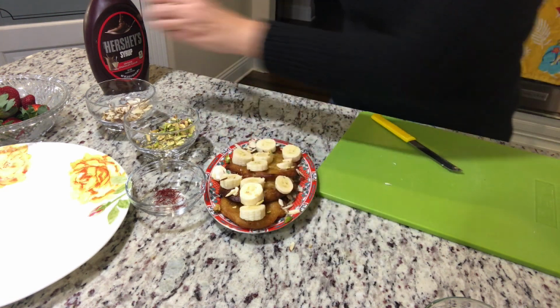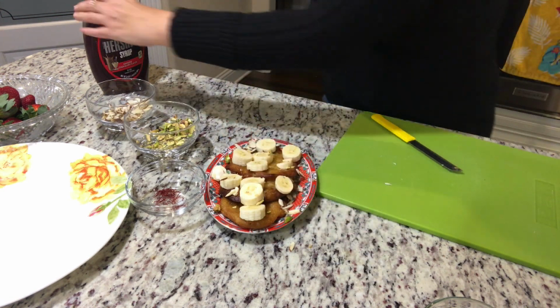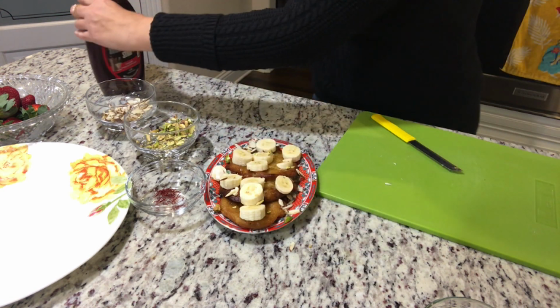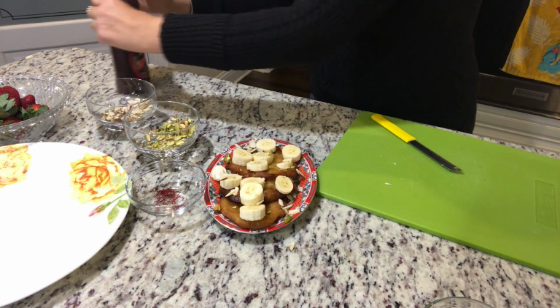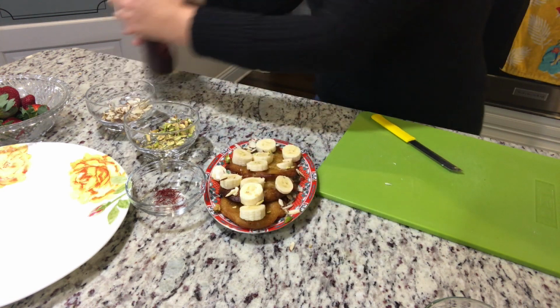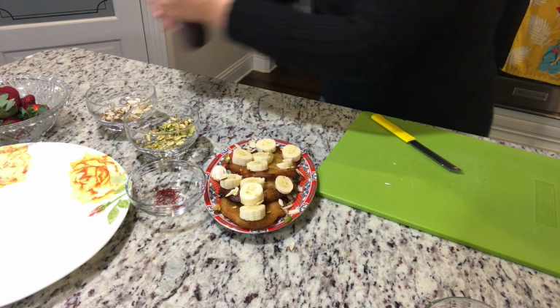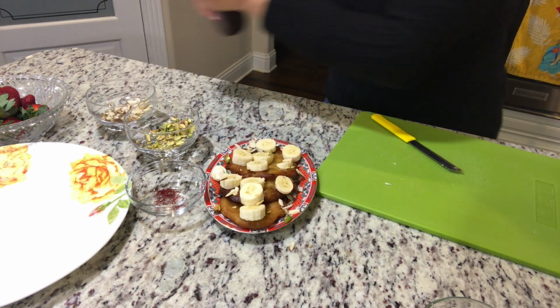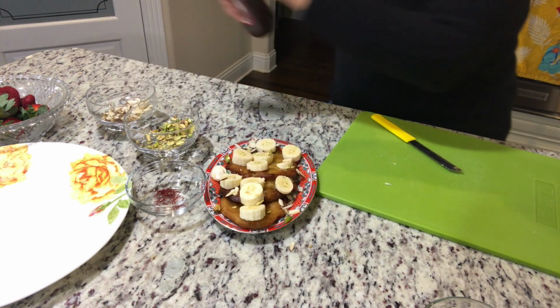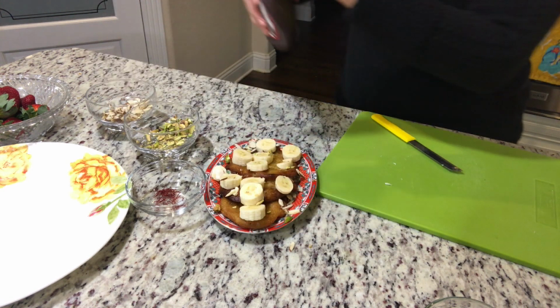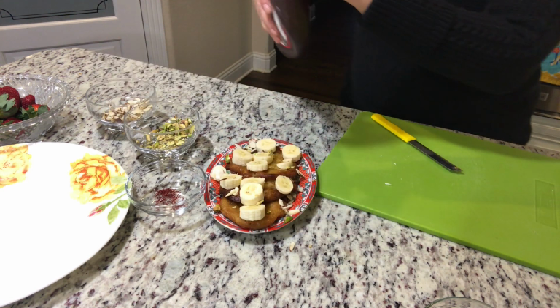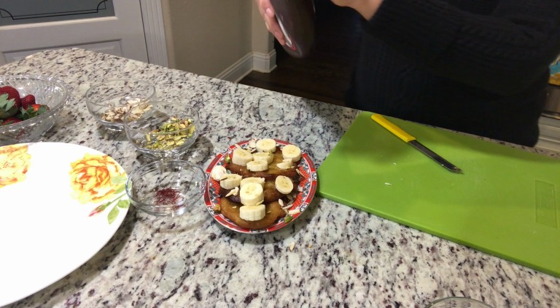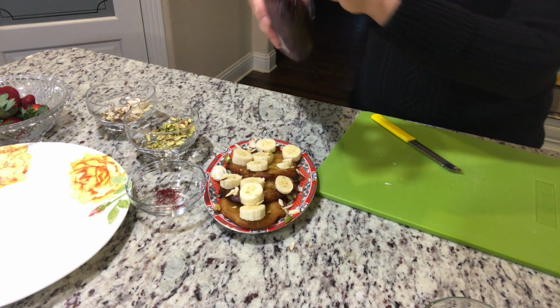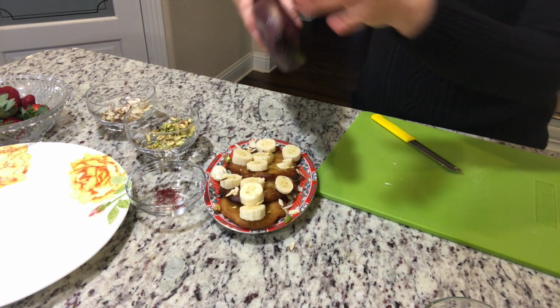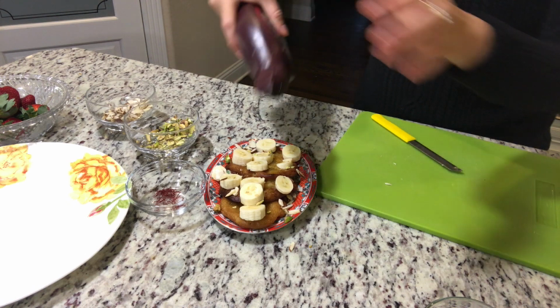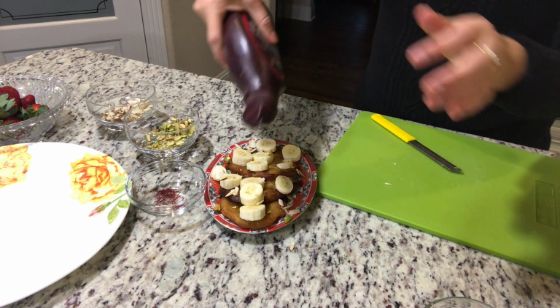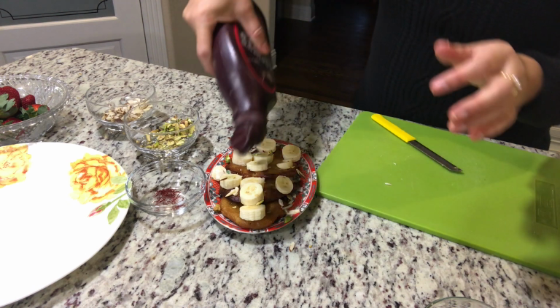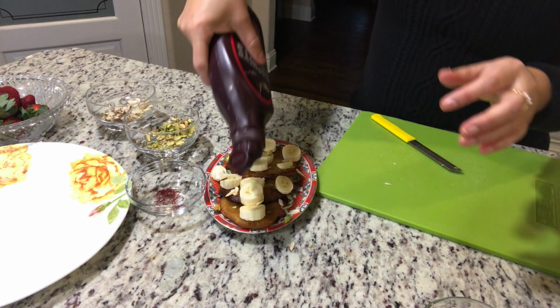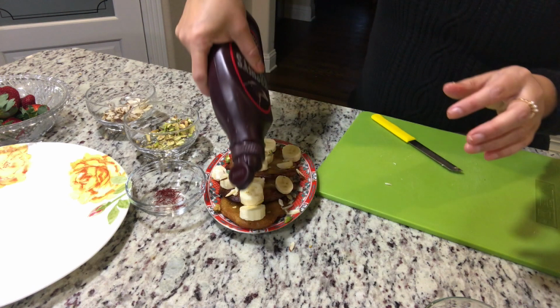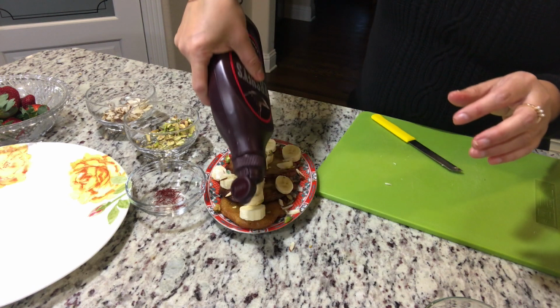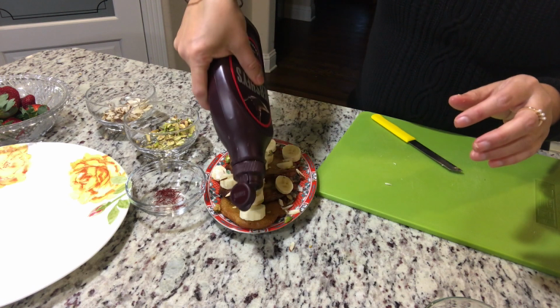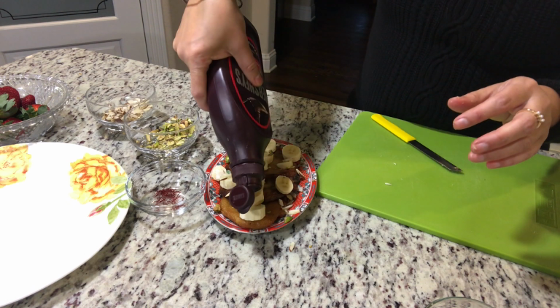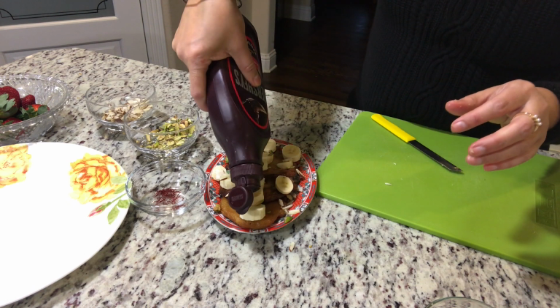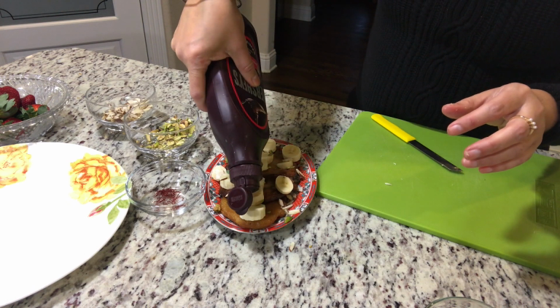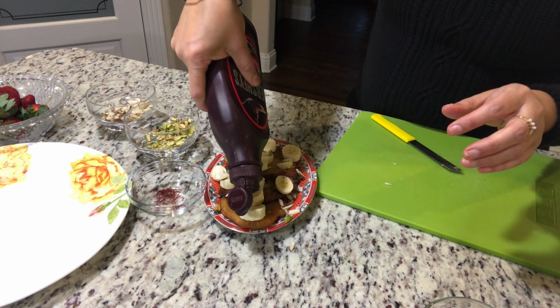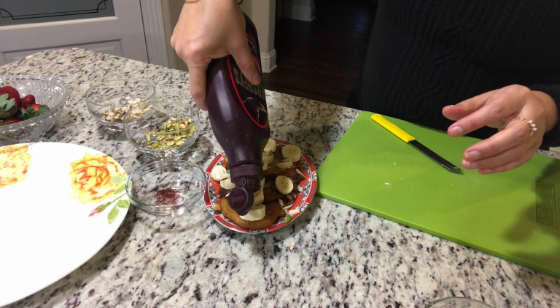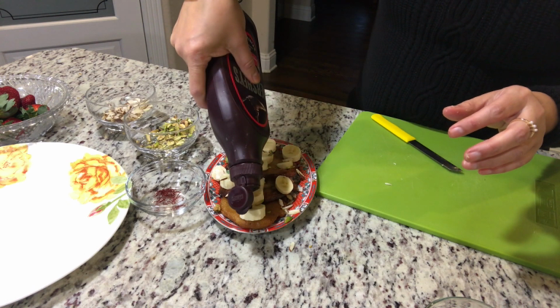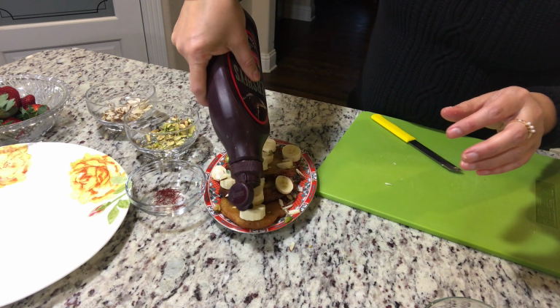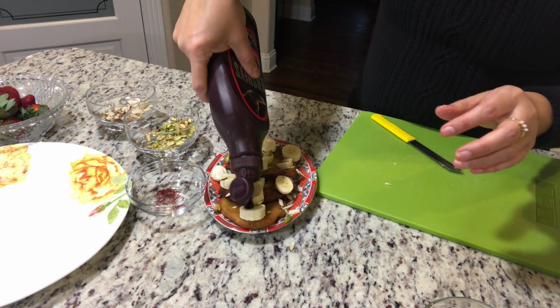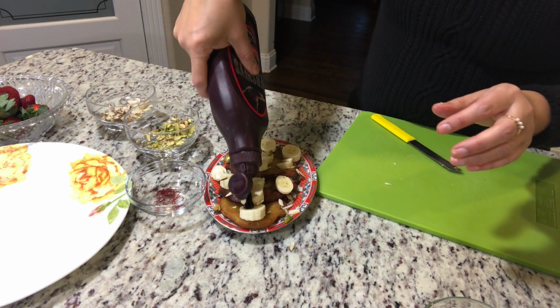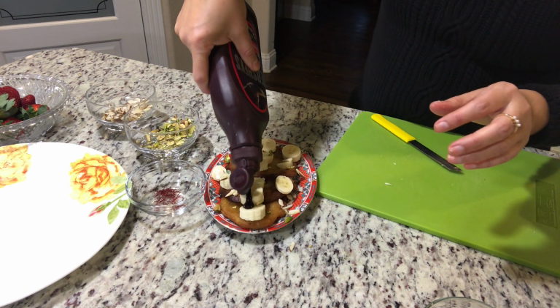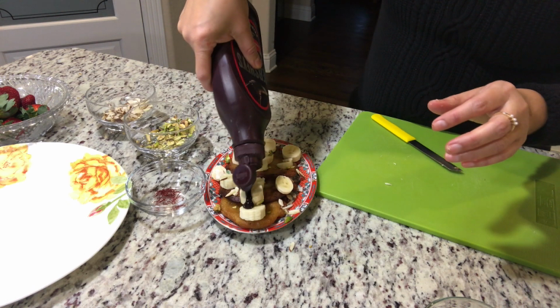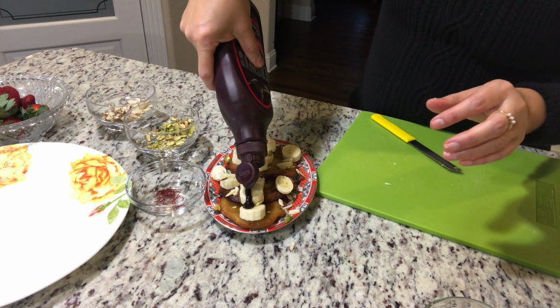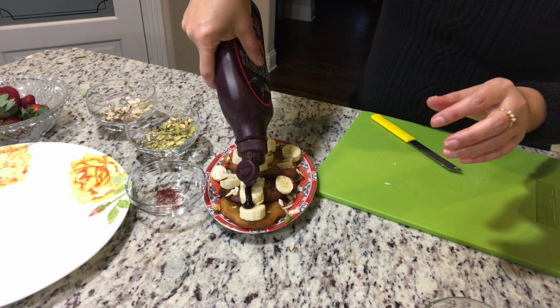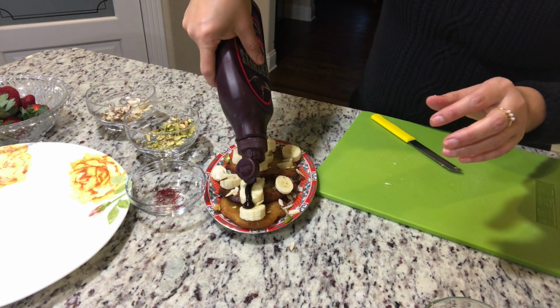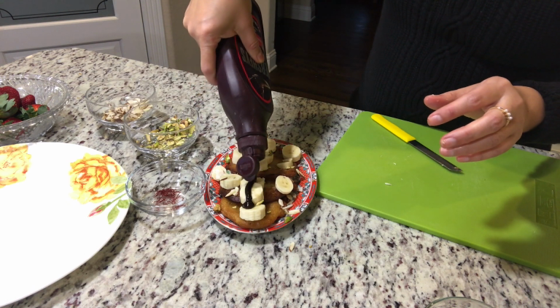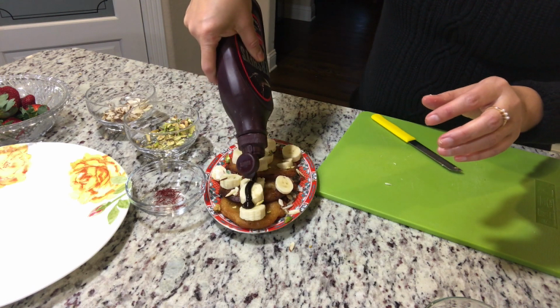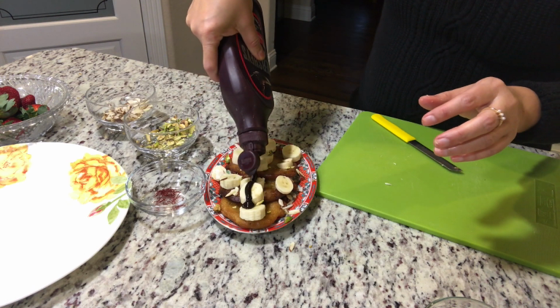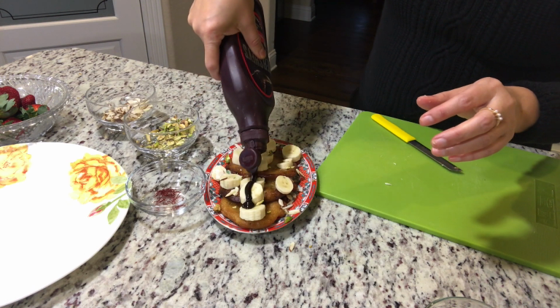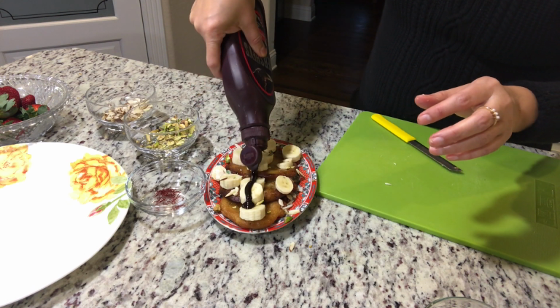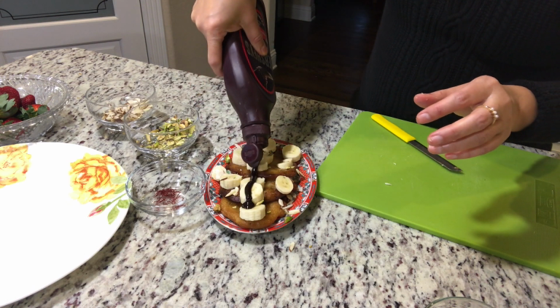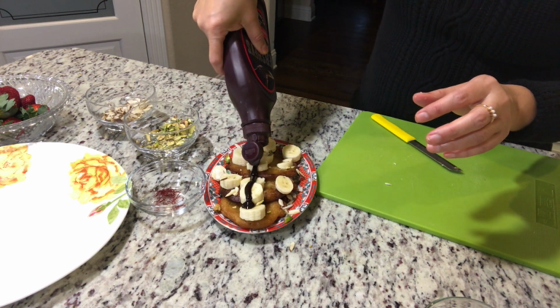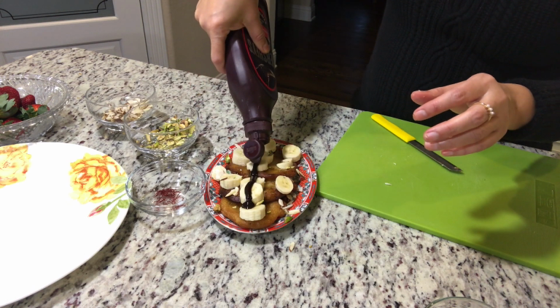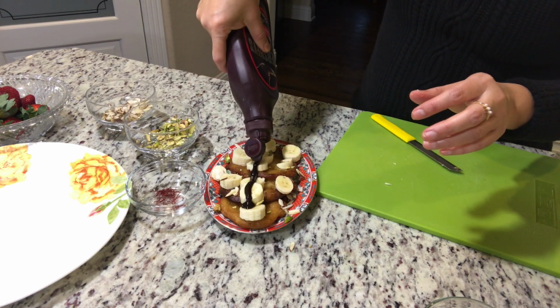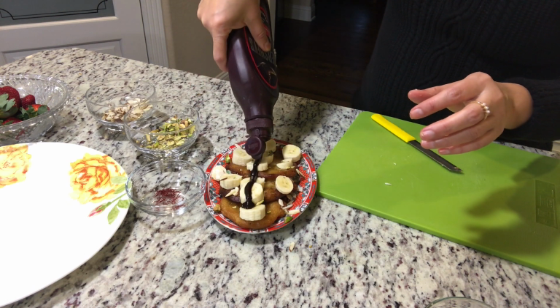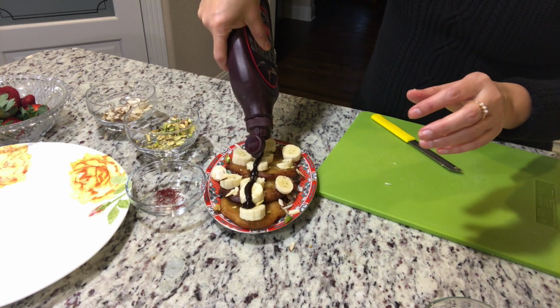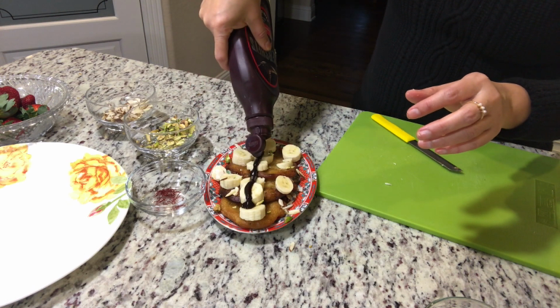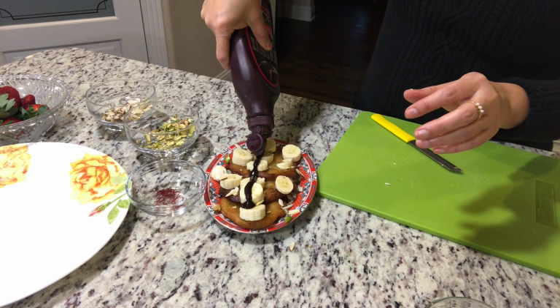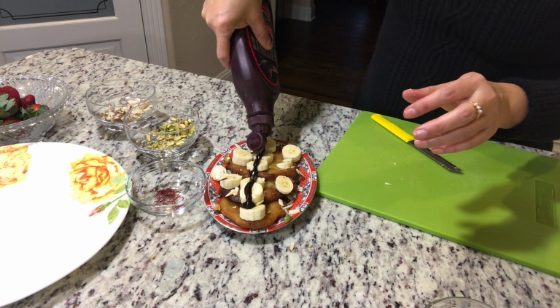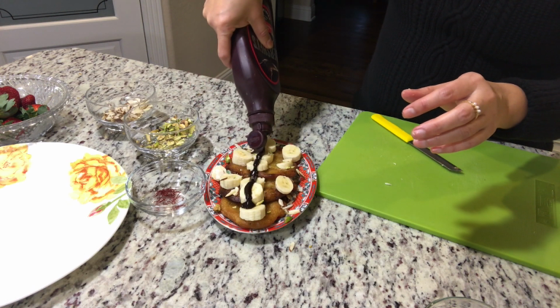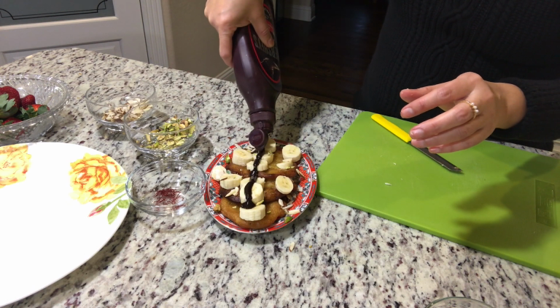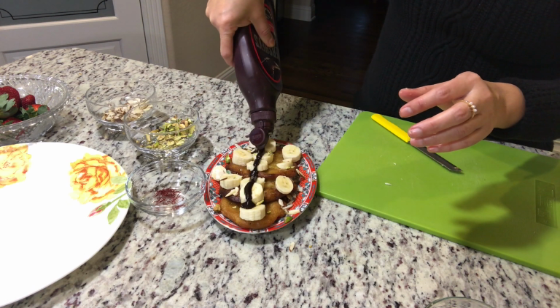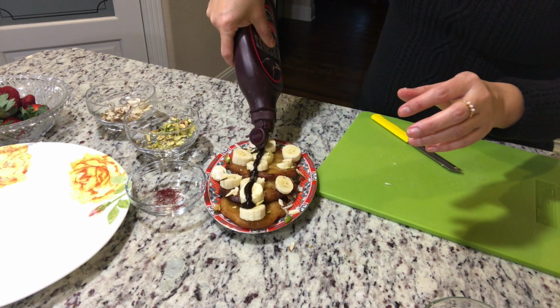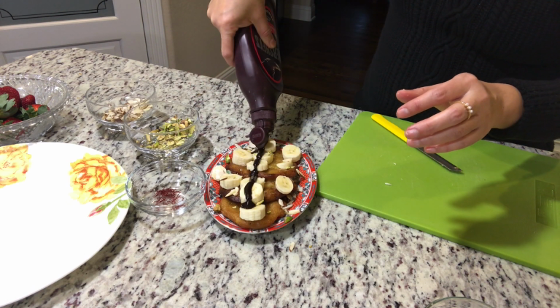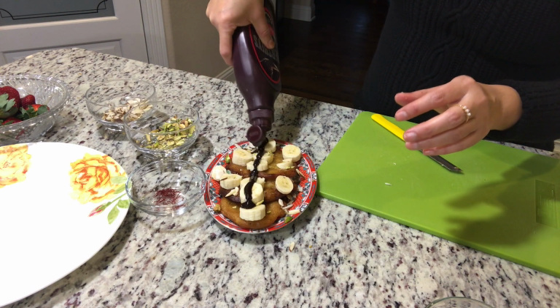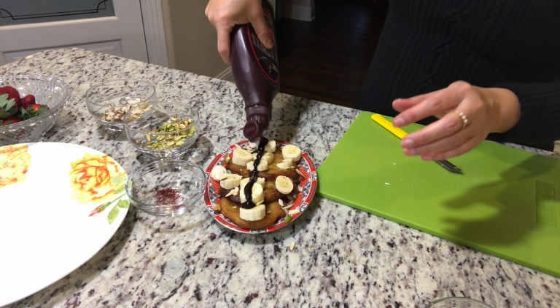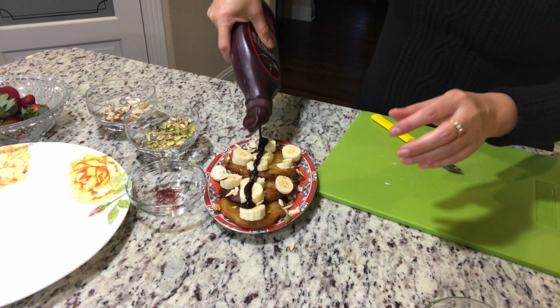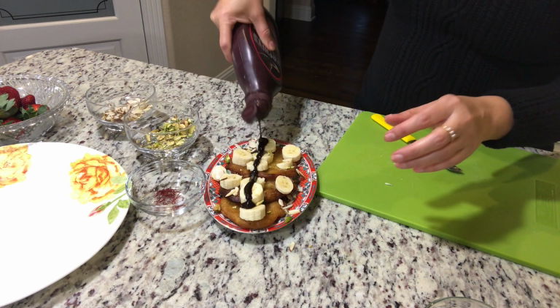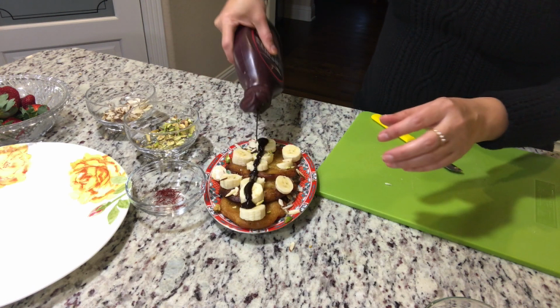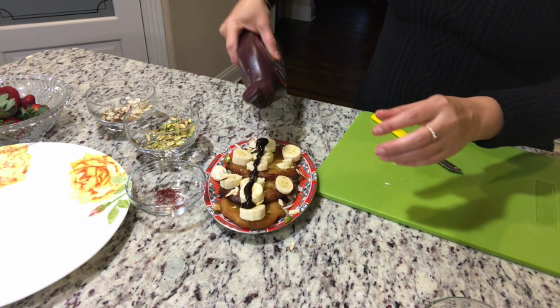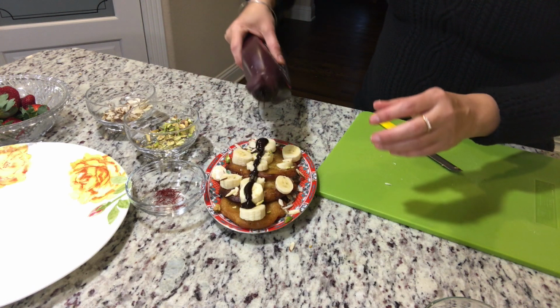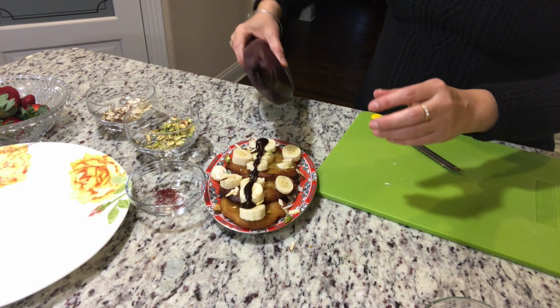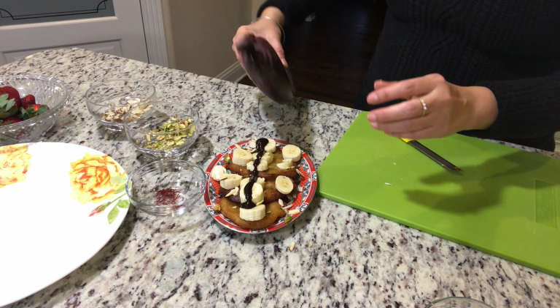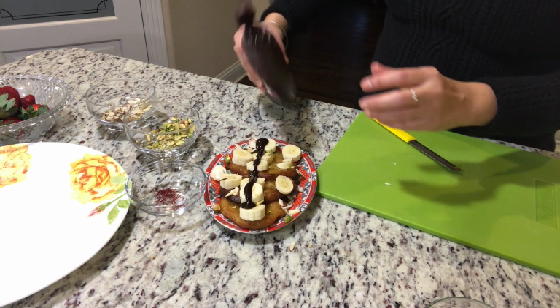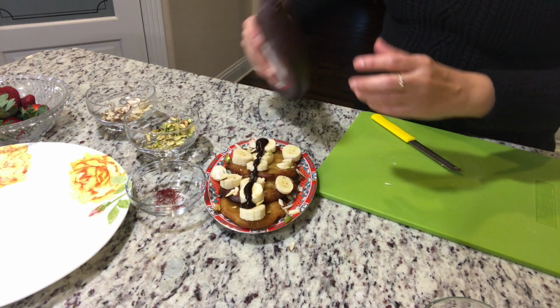And here I am just putting chocolate syrup on this.